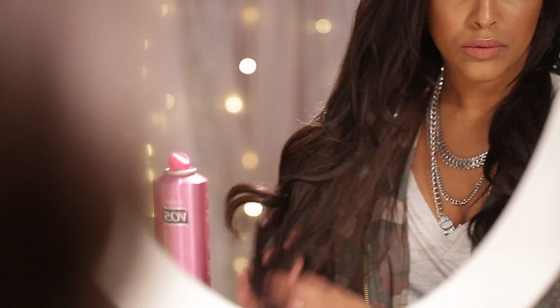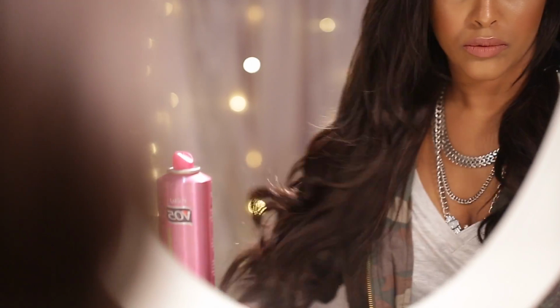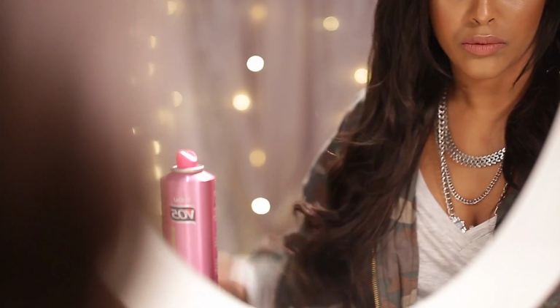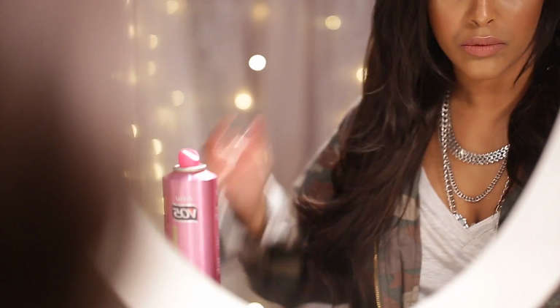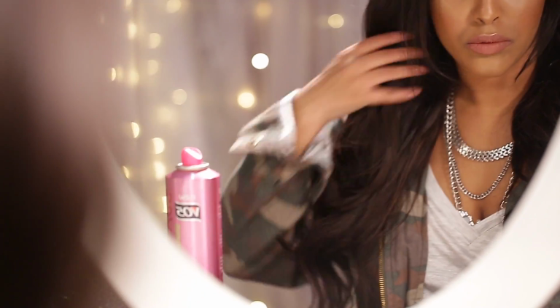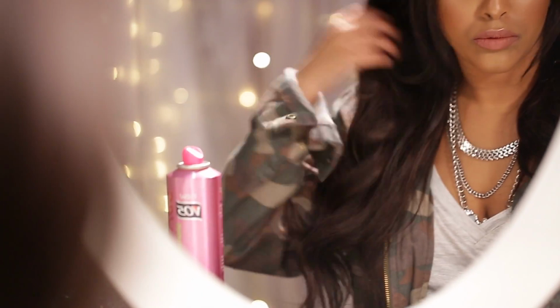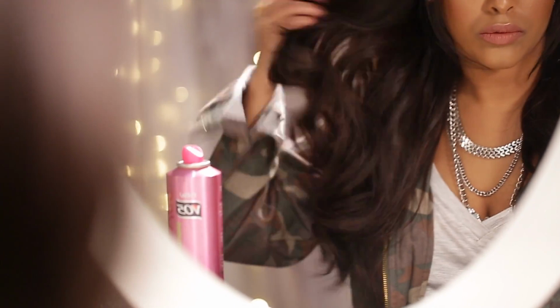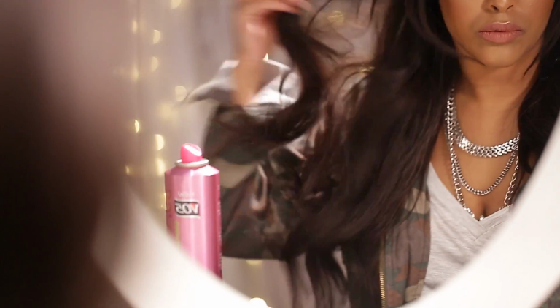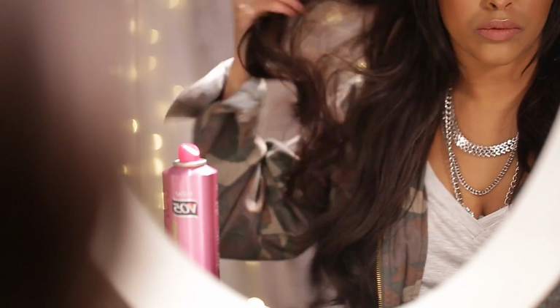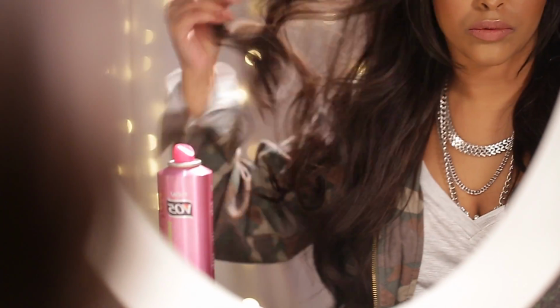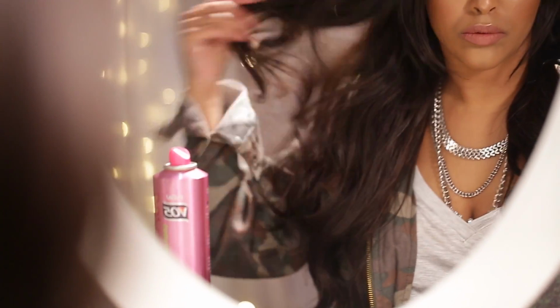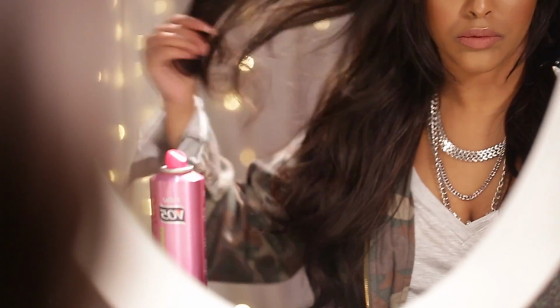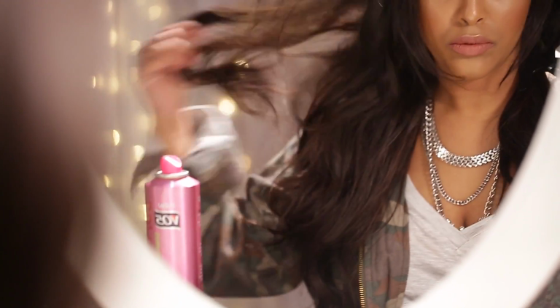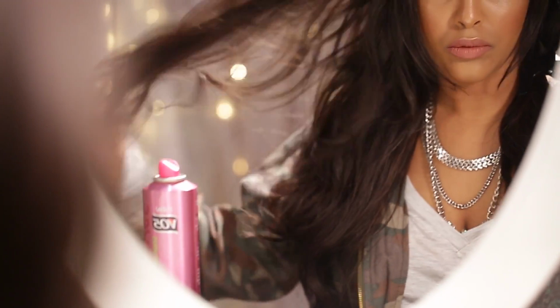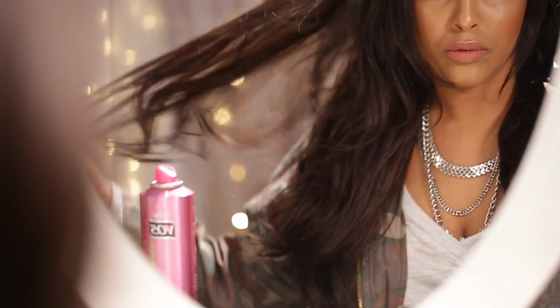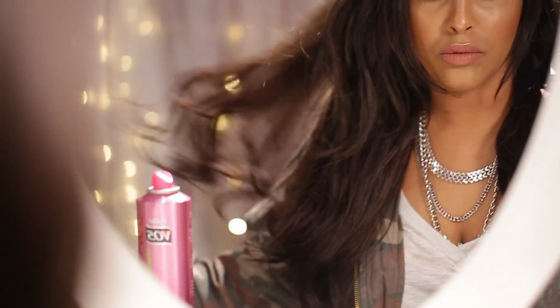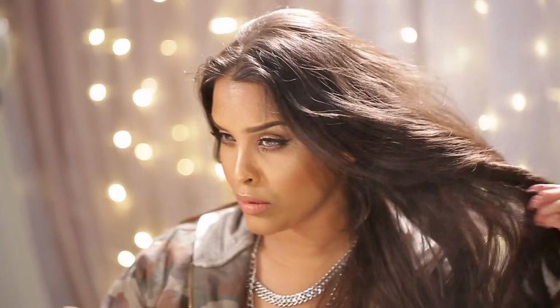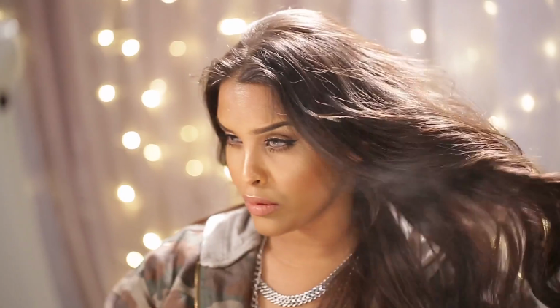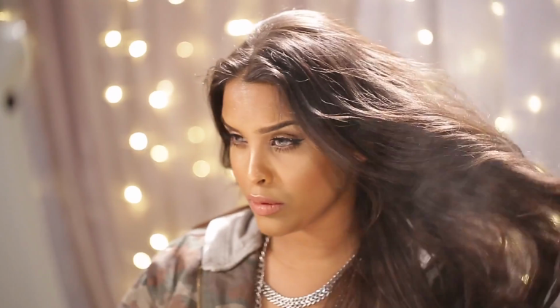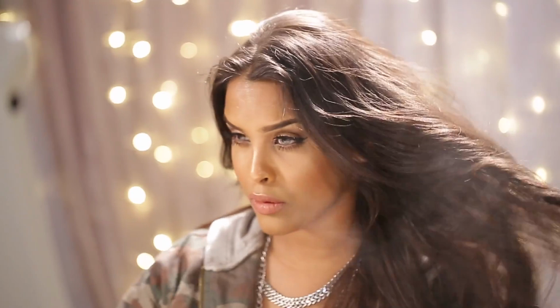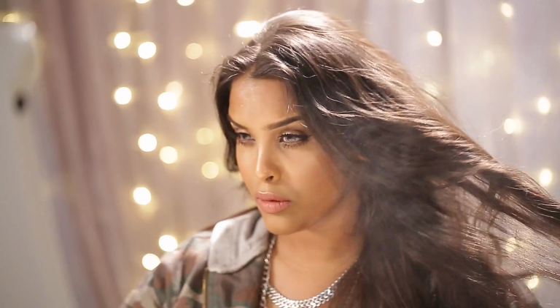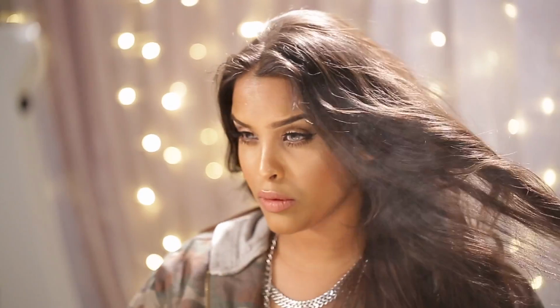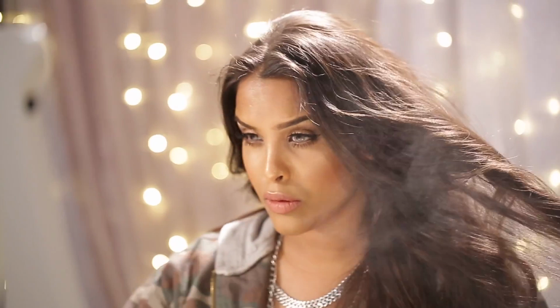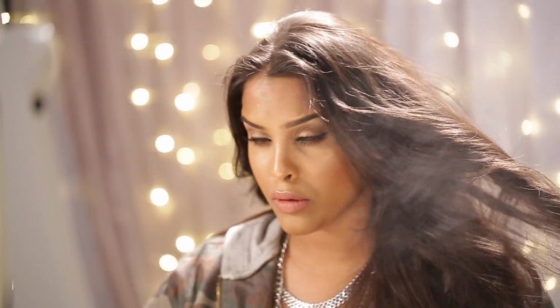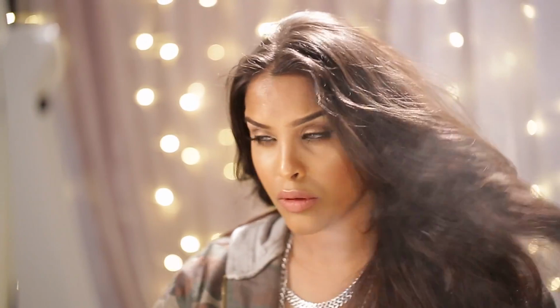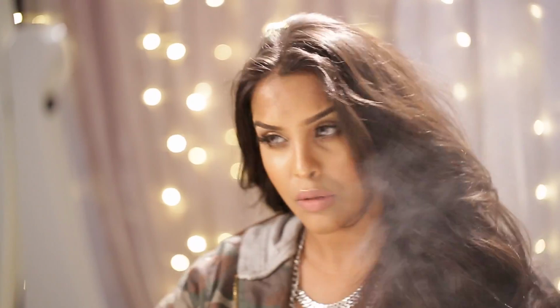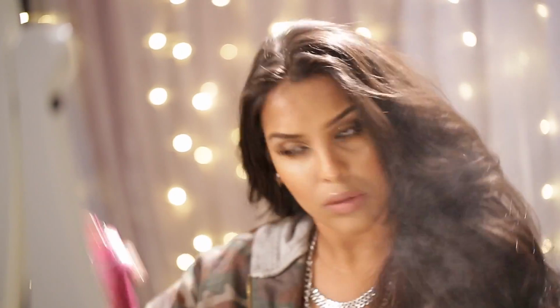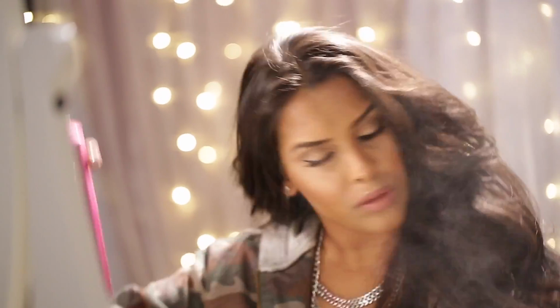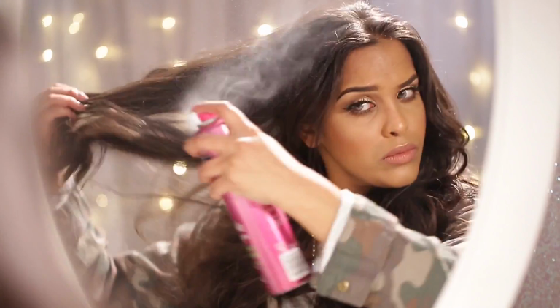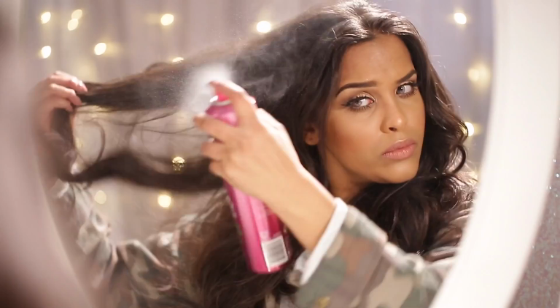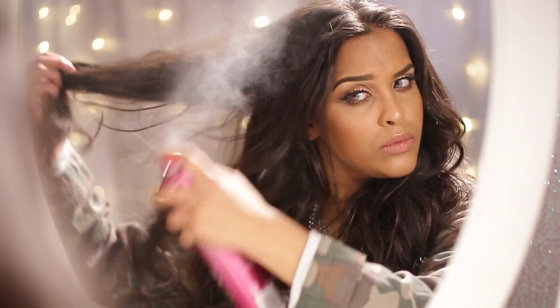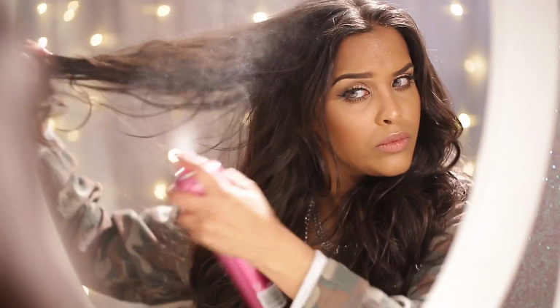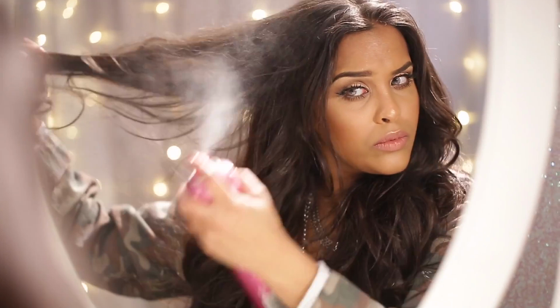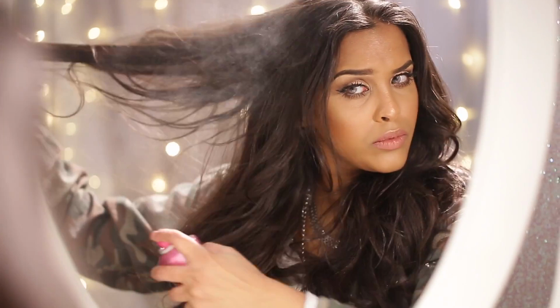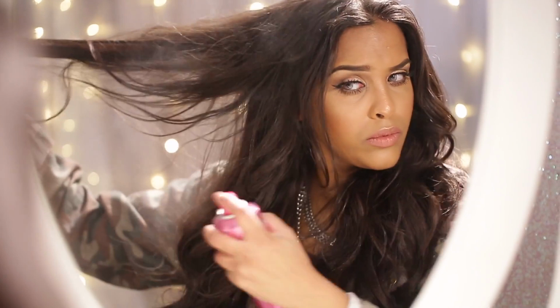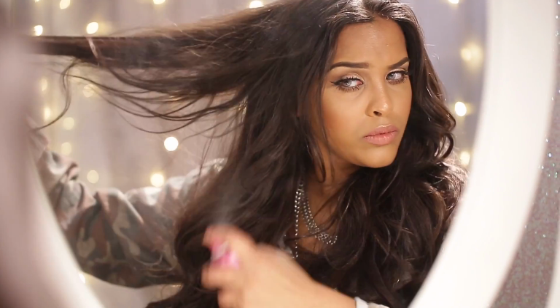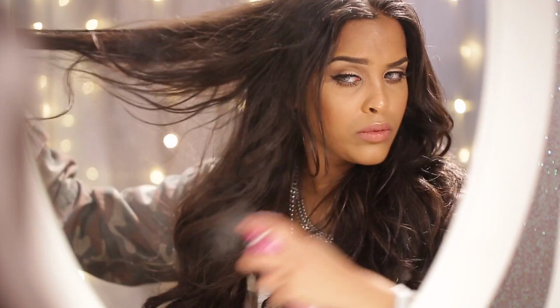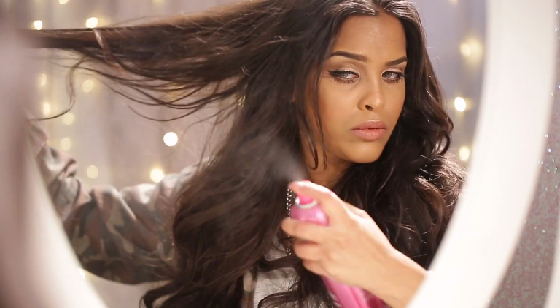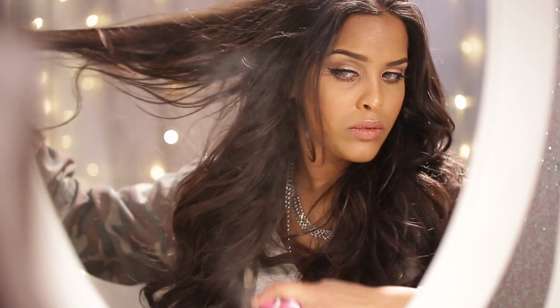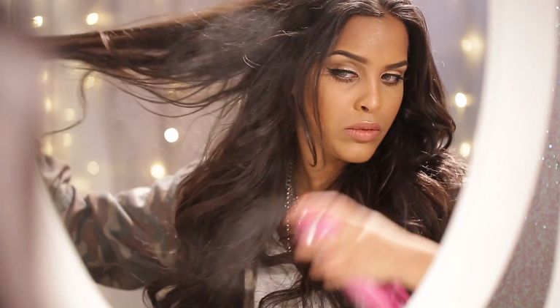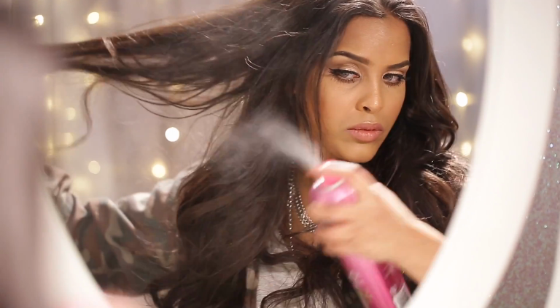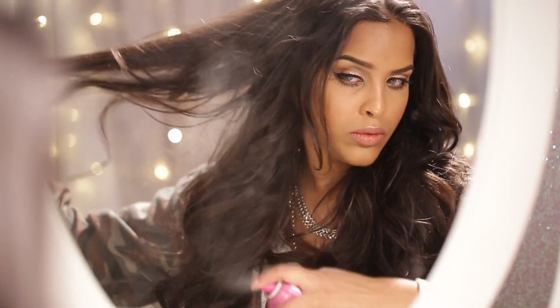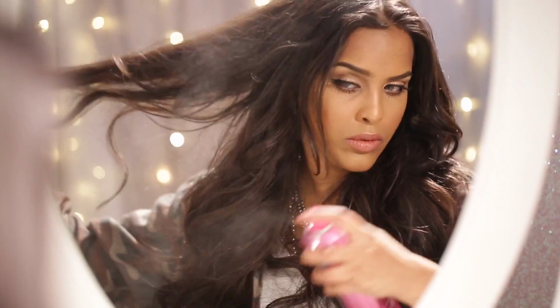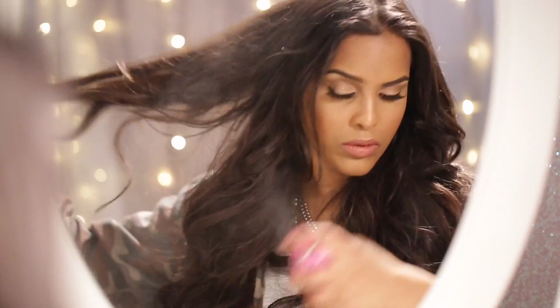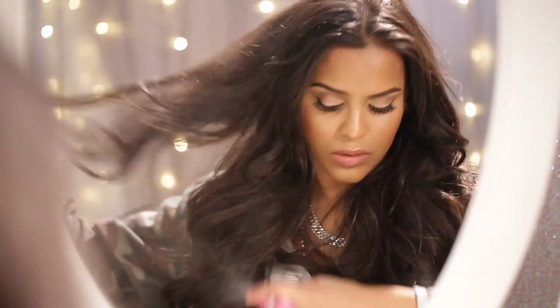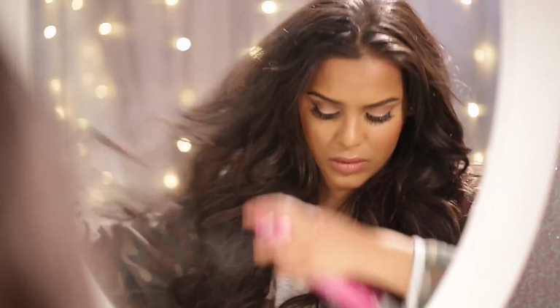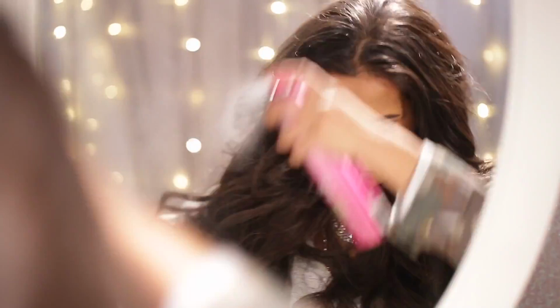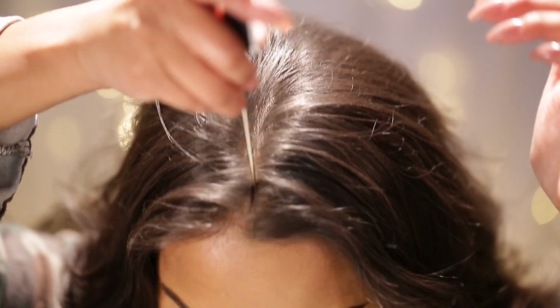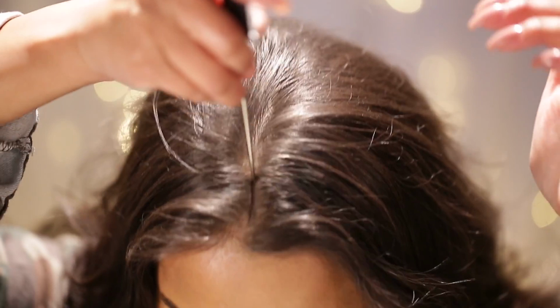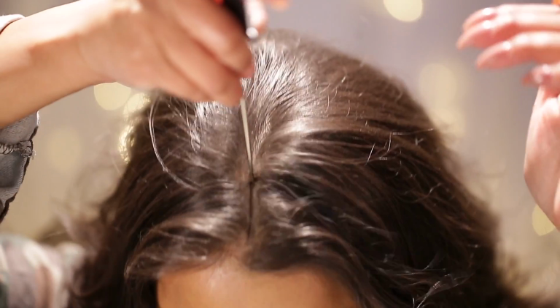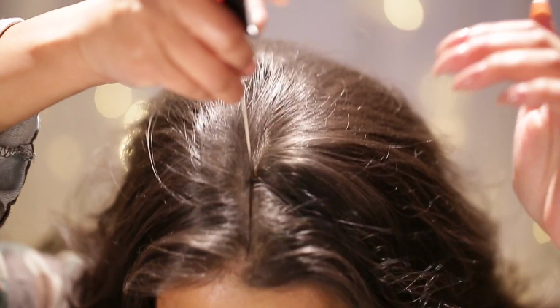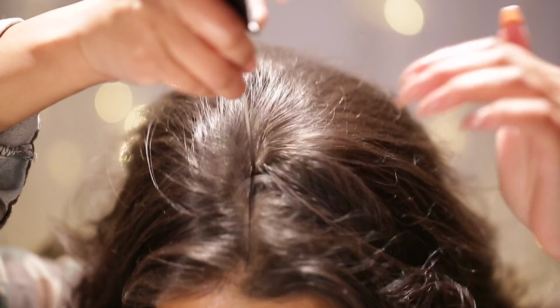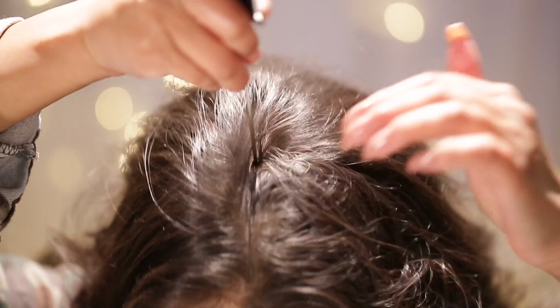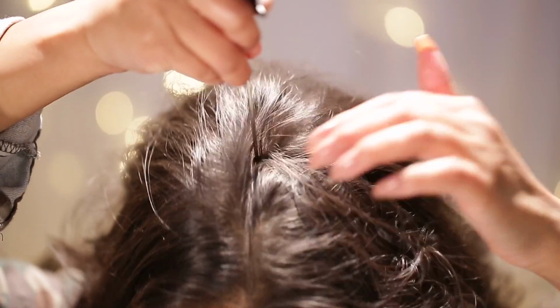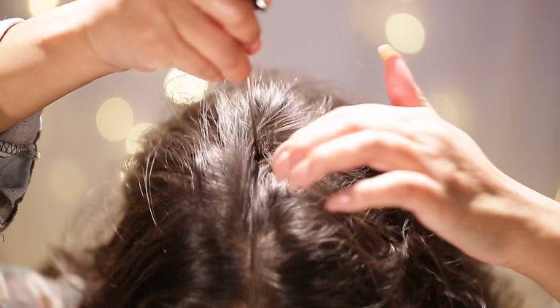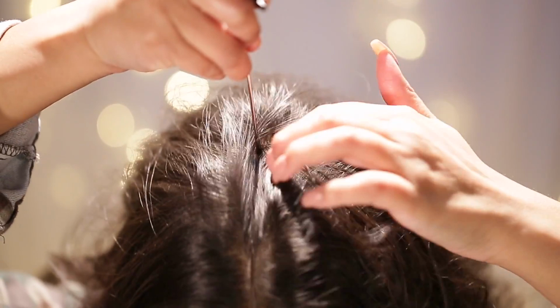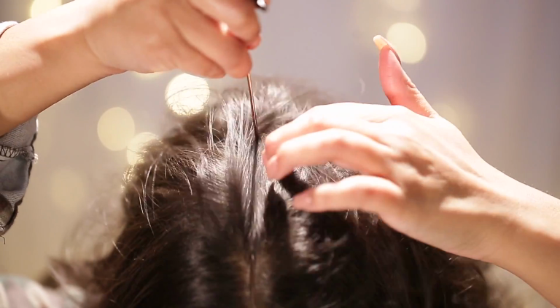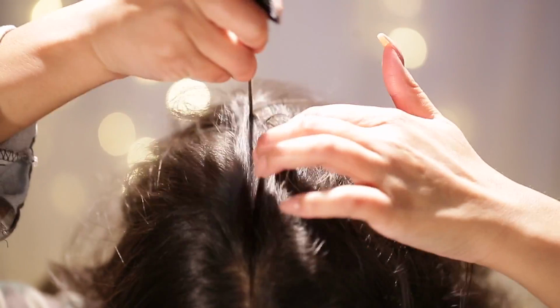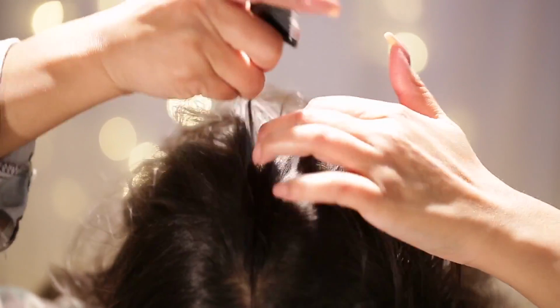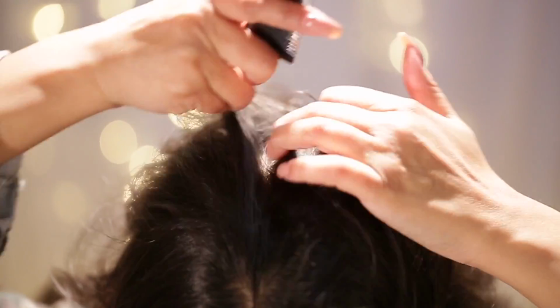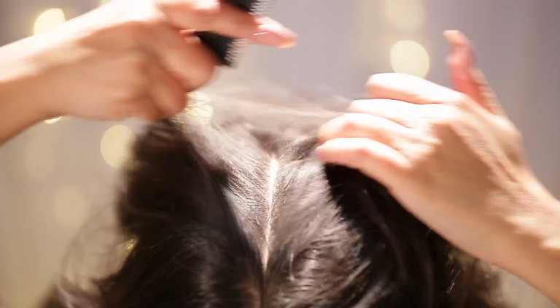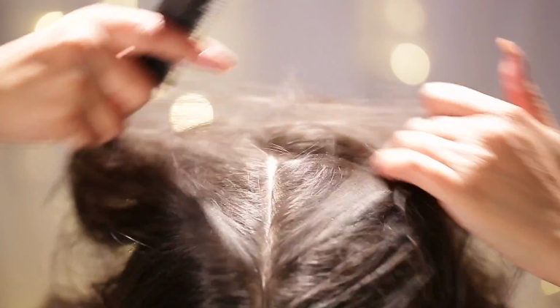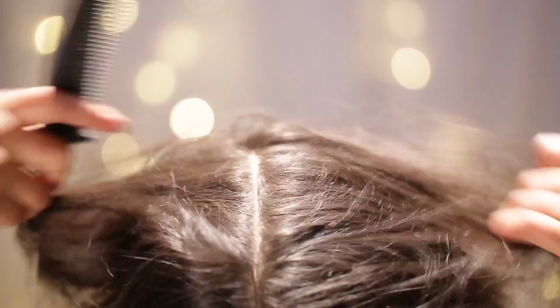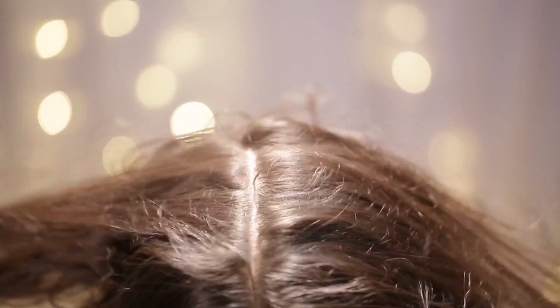I'm going to run my hands through just to loosen those waves a little bit and give my hair one last hairspray, then section my hair off into the middle part.